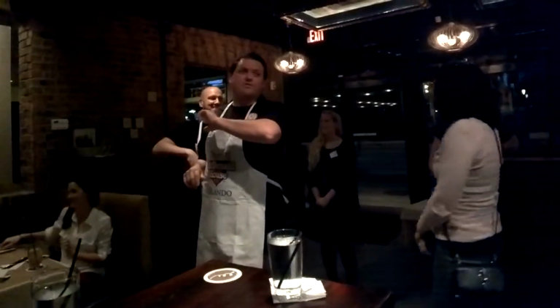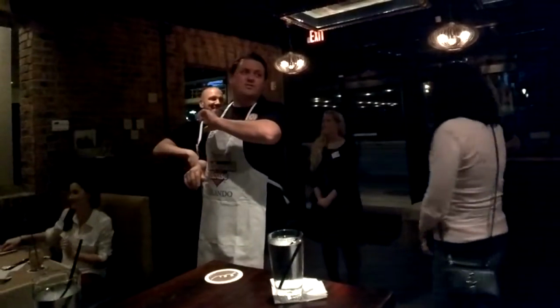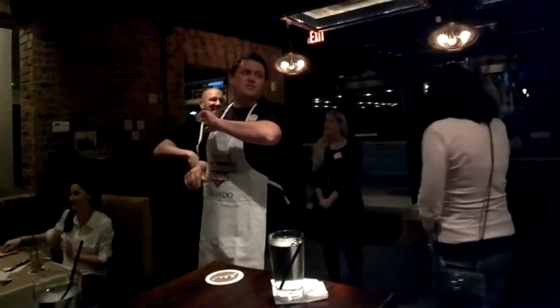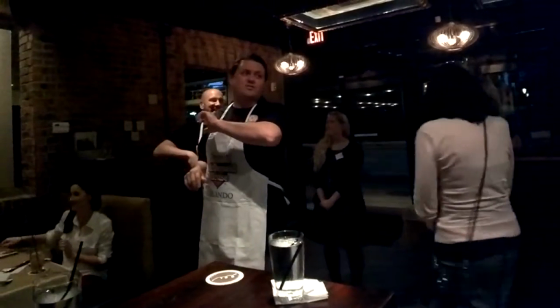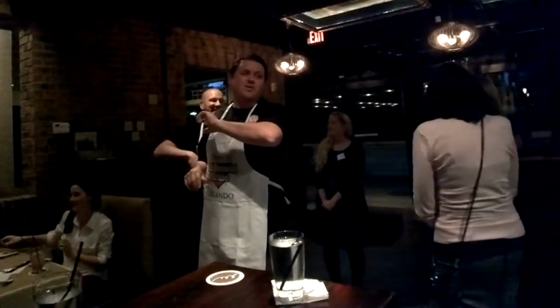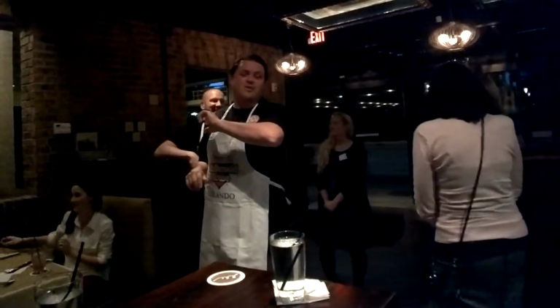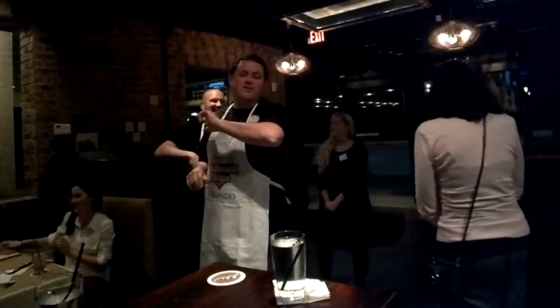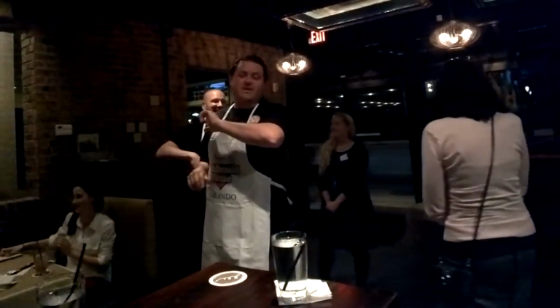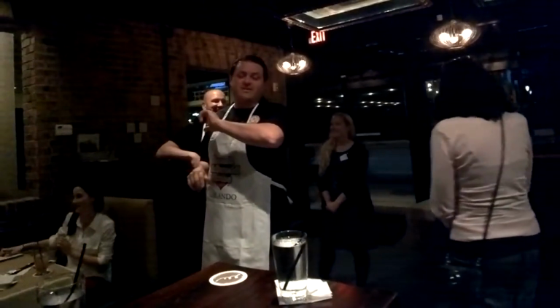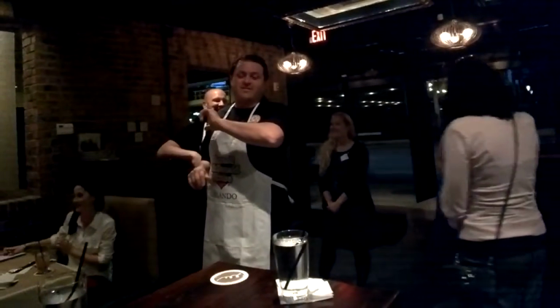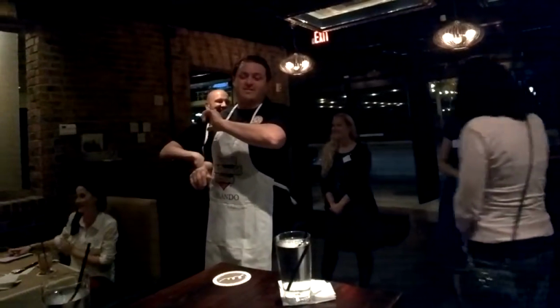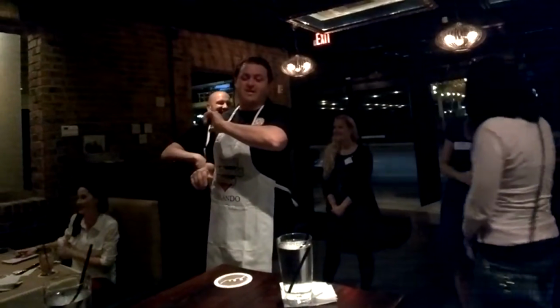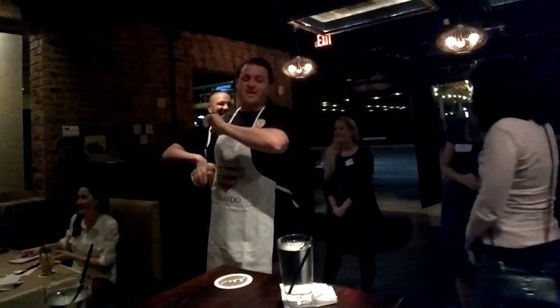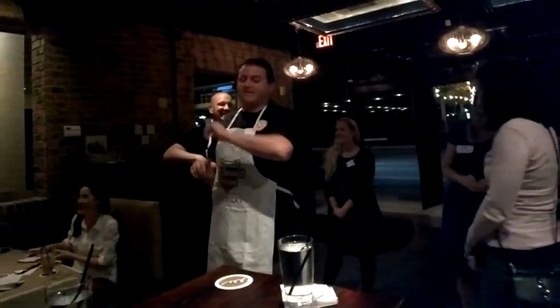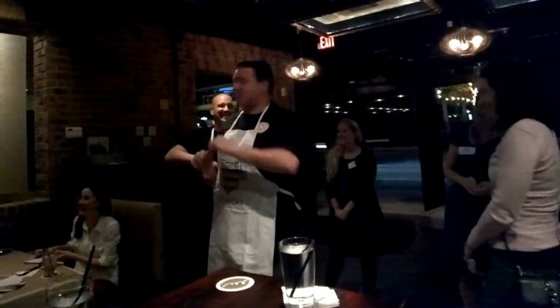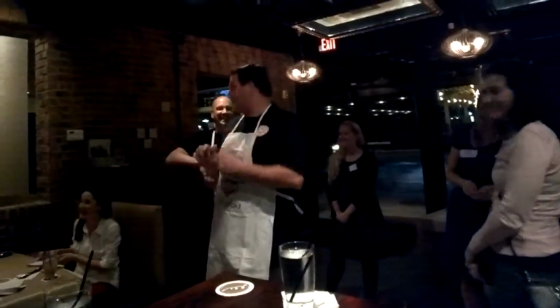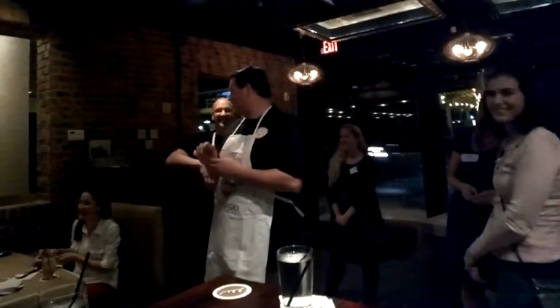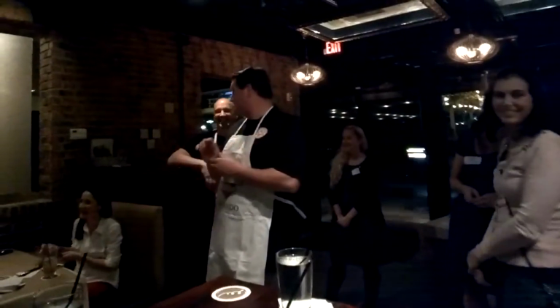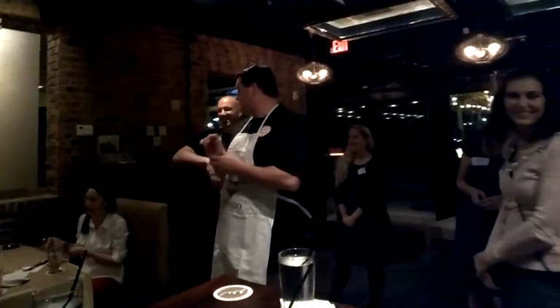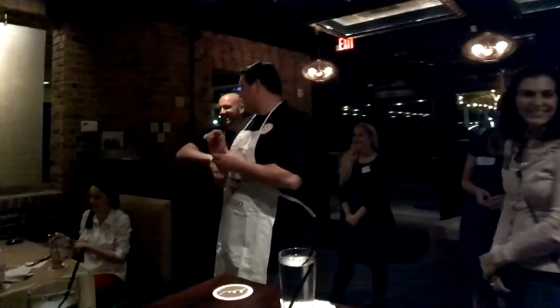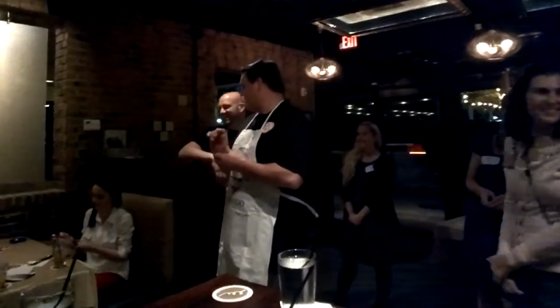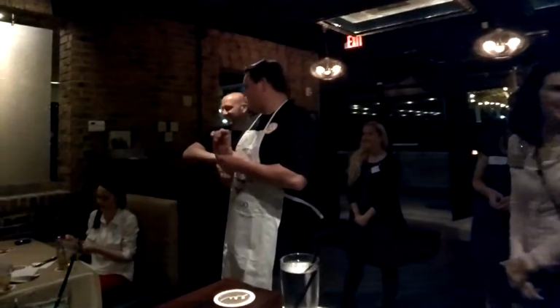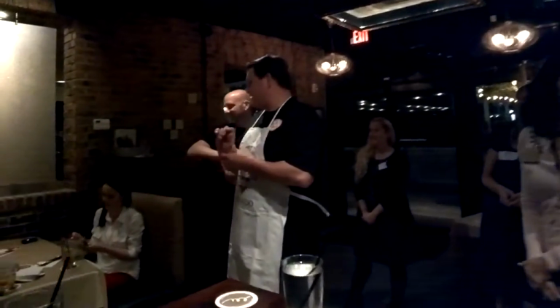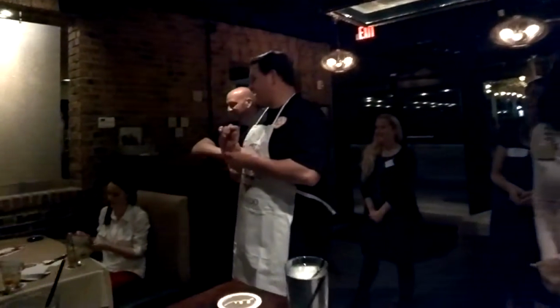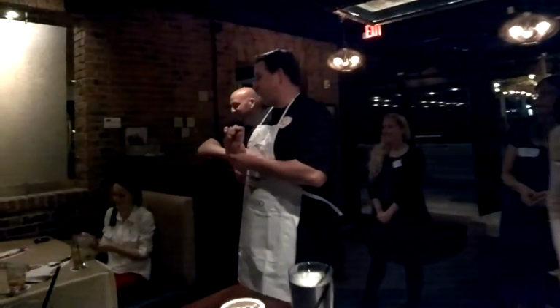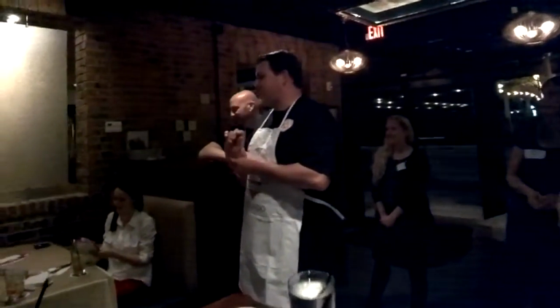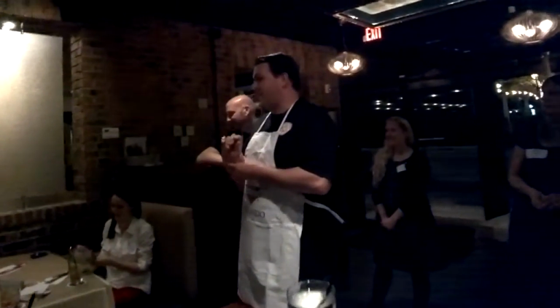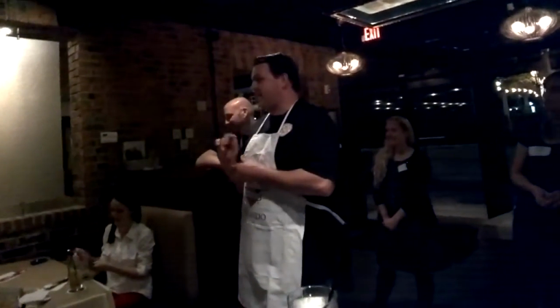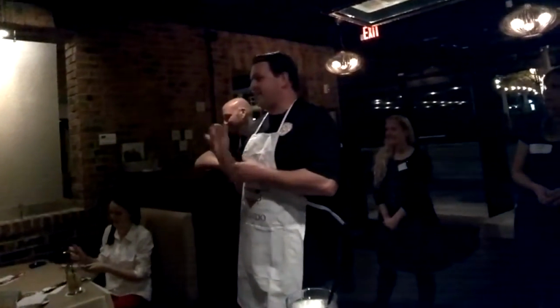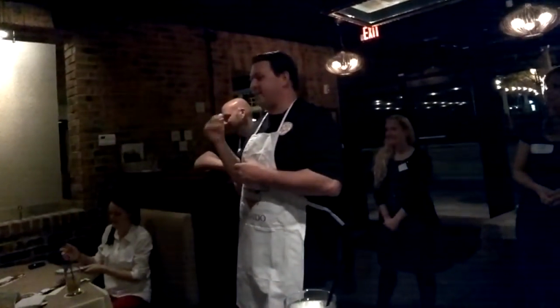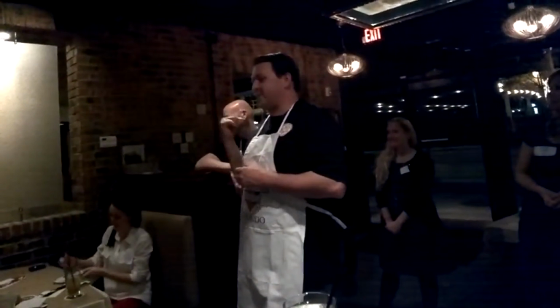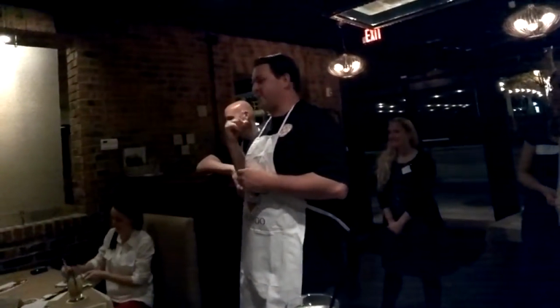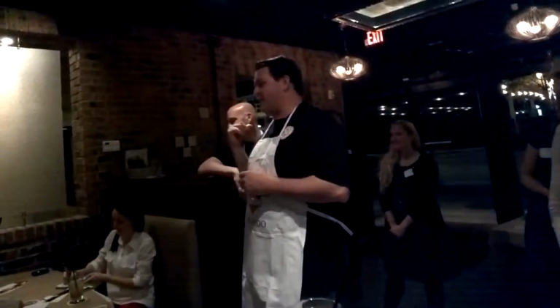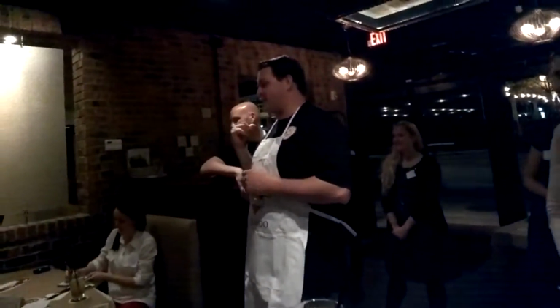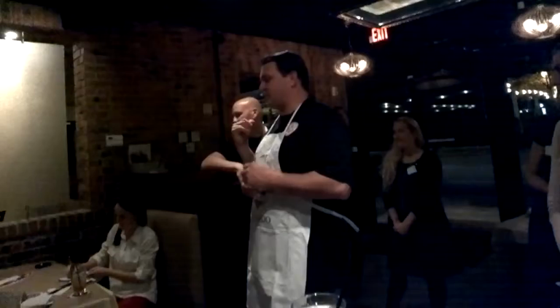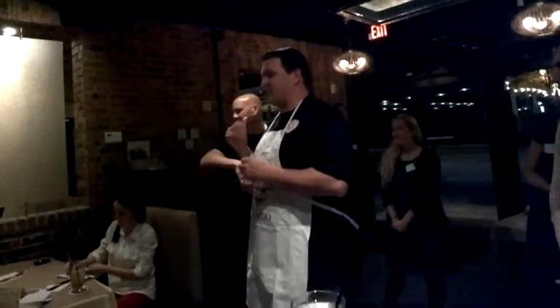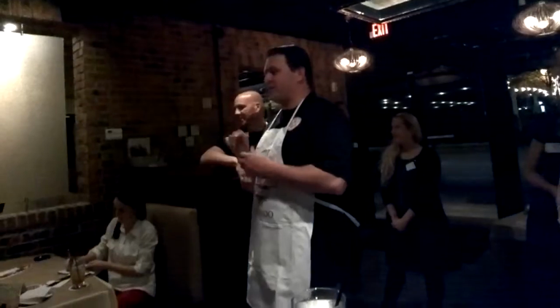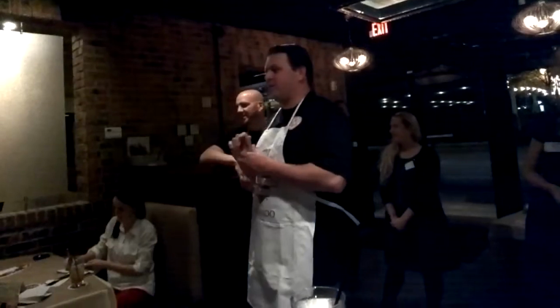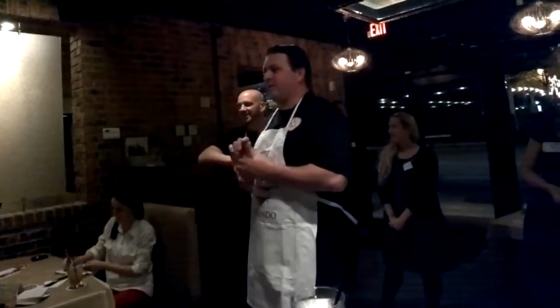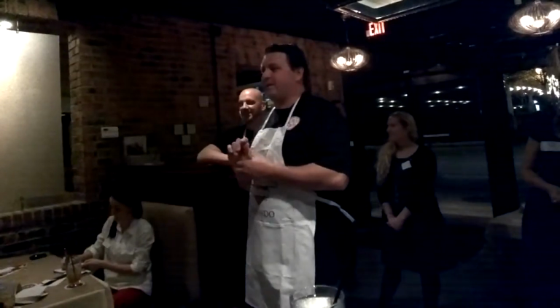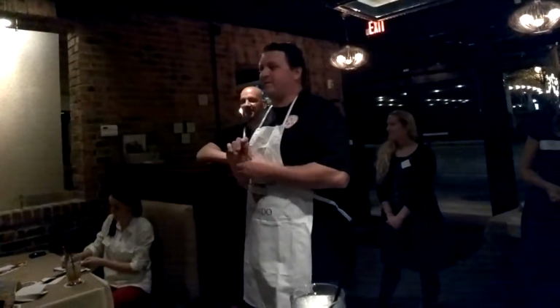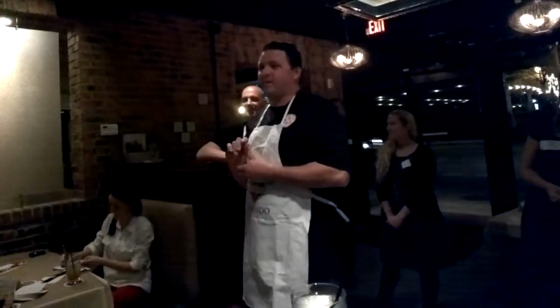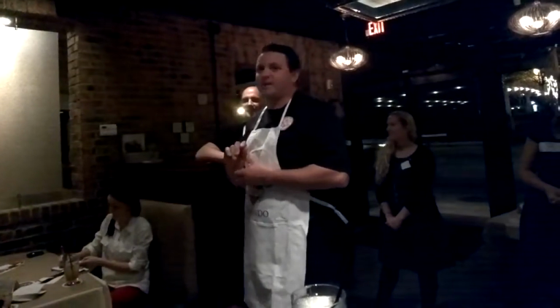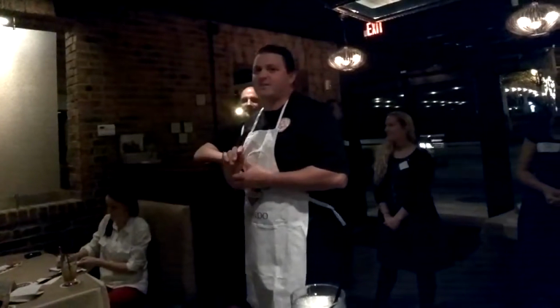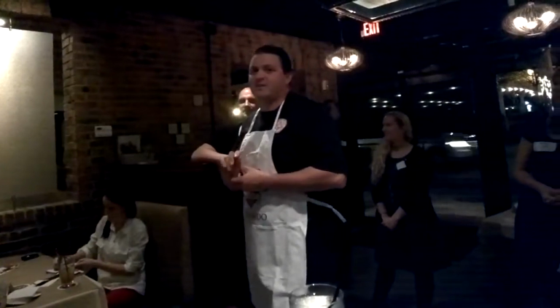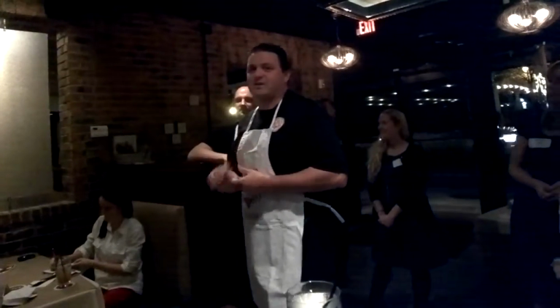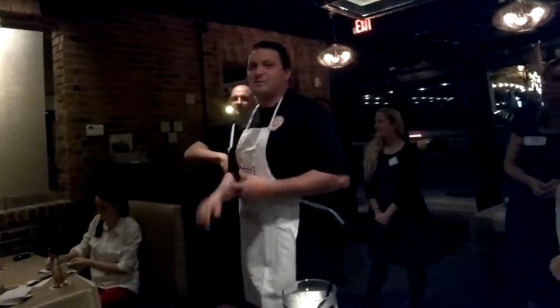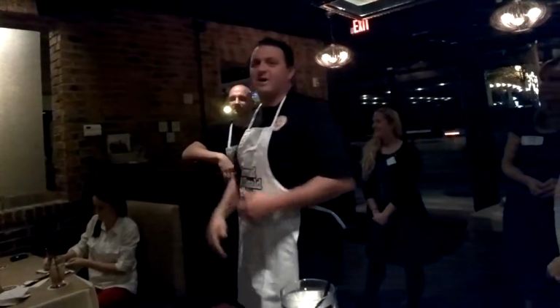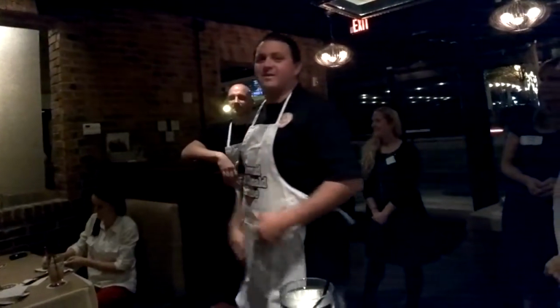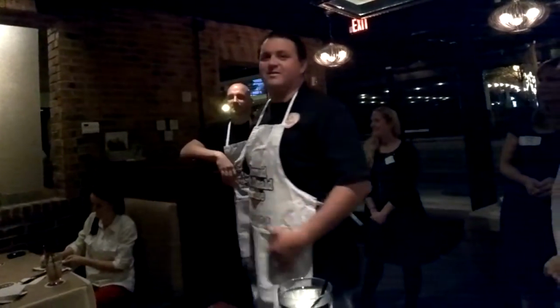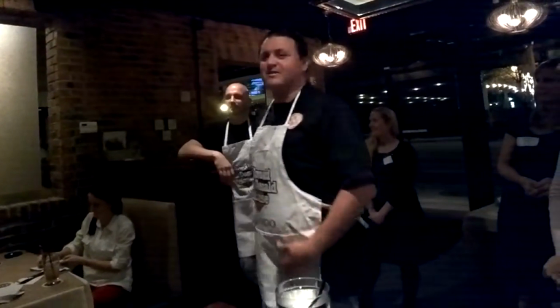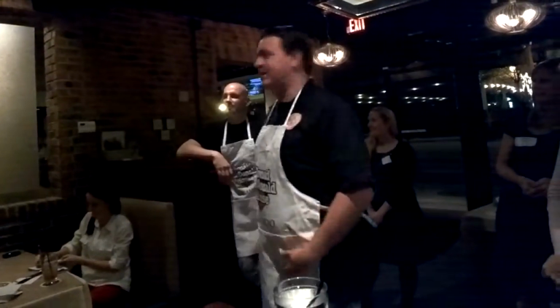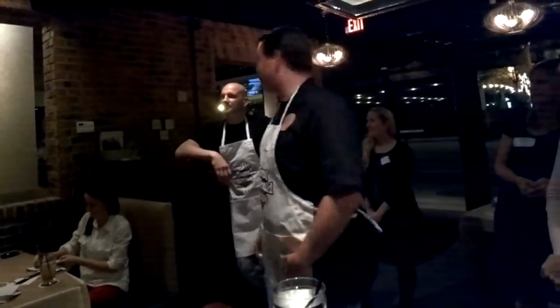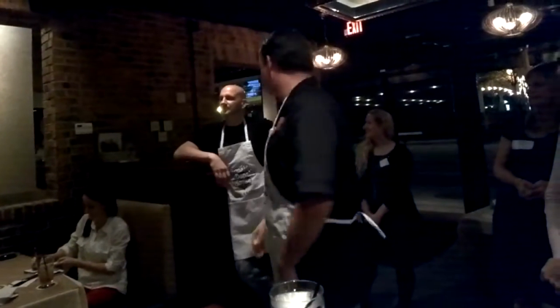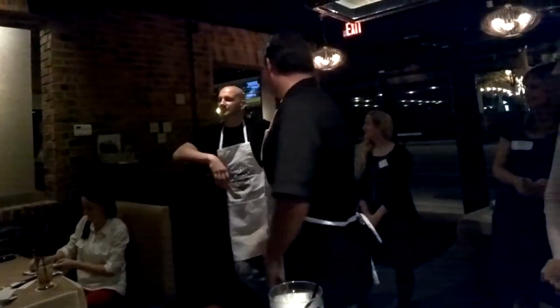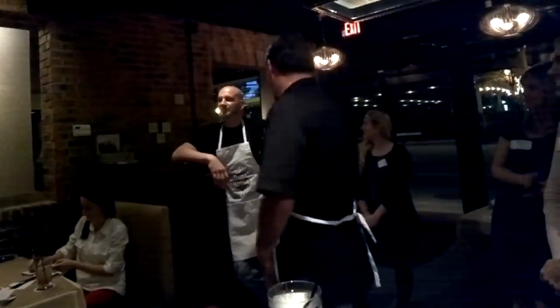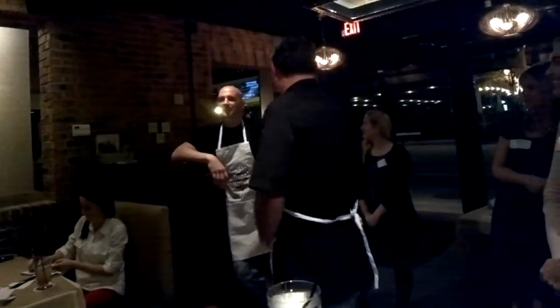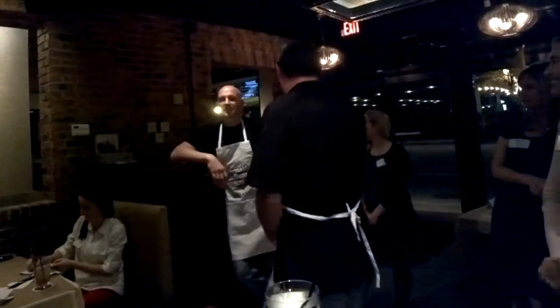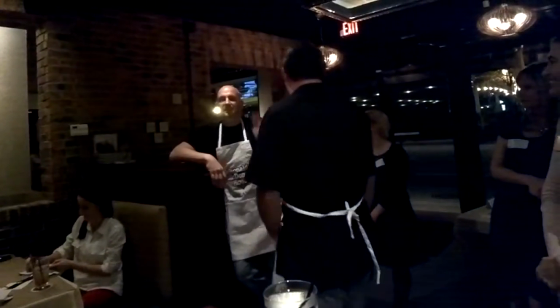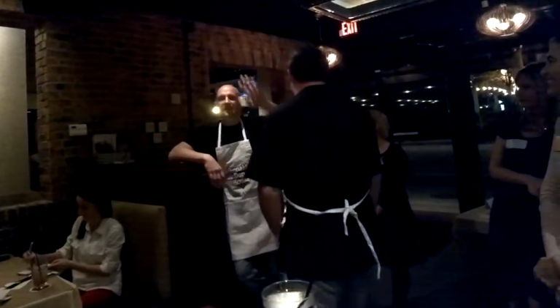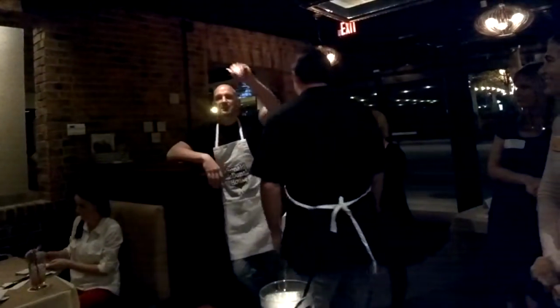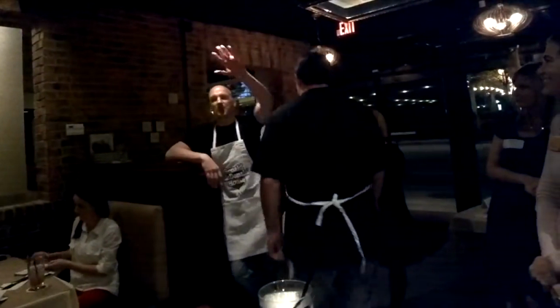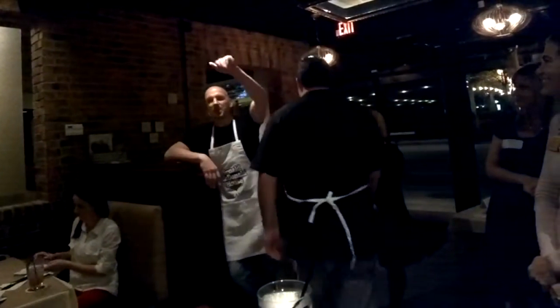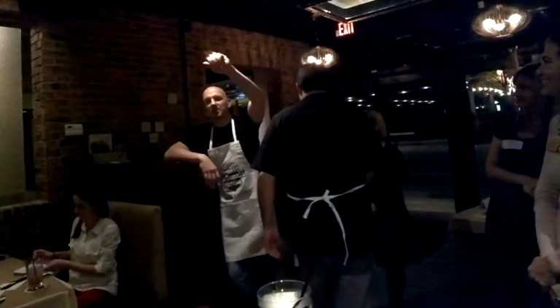The next course is going to be Kevin Fonzo, and I'll let him tell you about his dish. Hi guys, welcome.